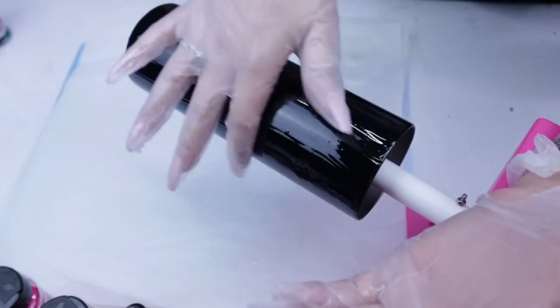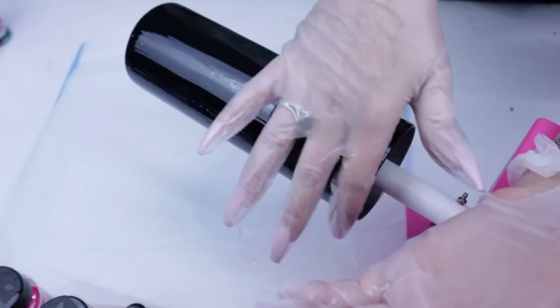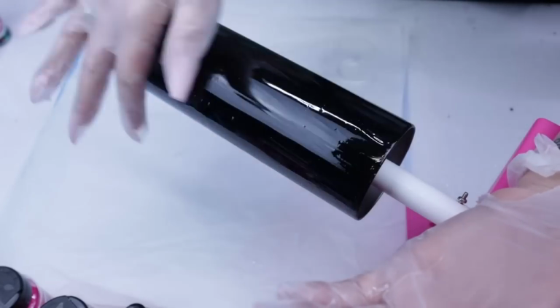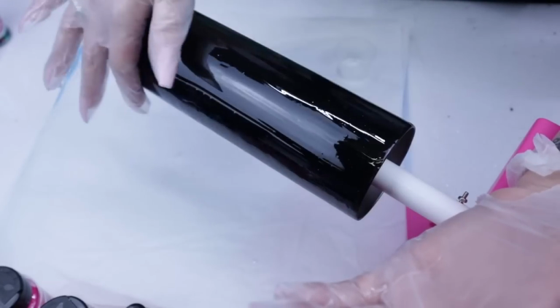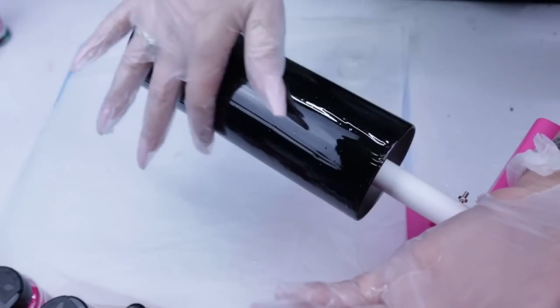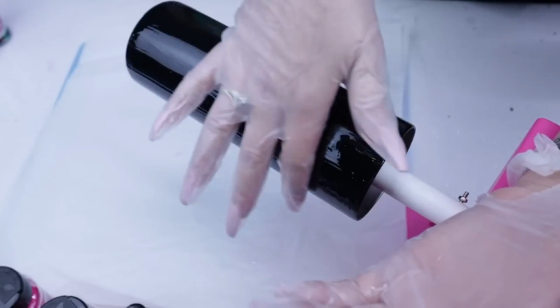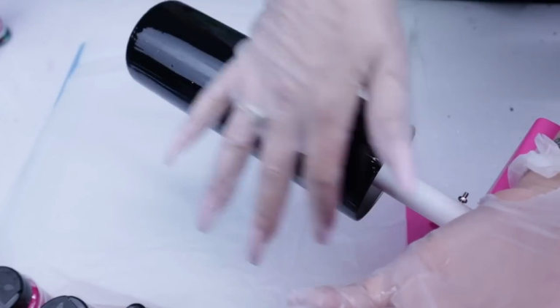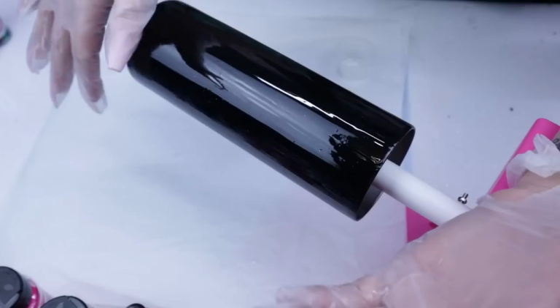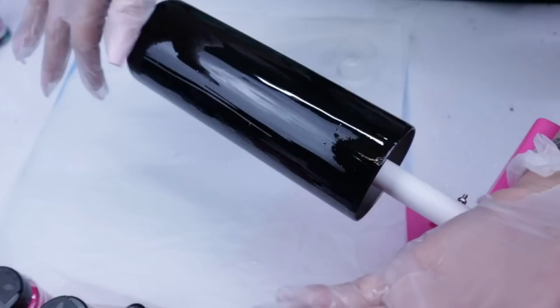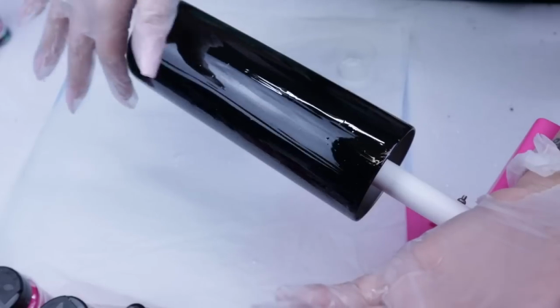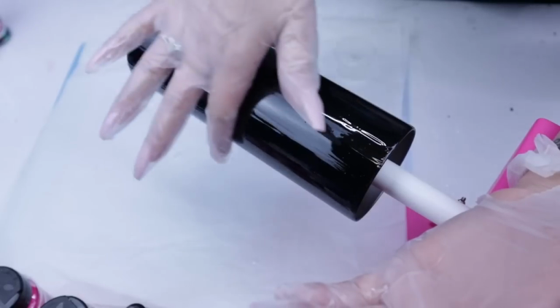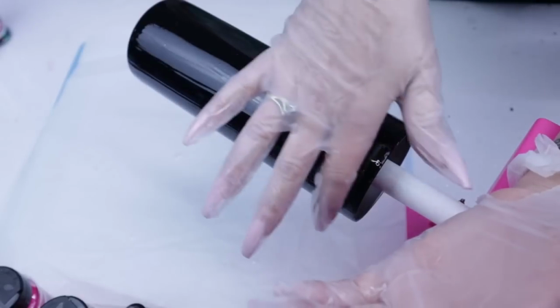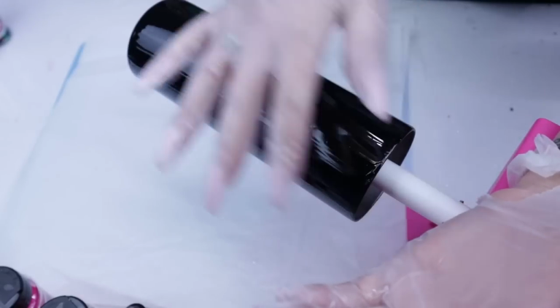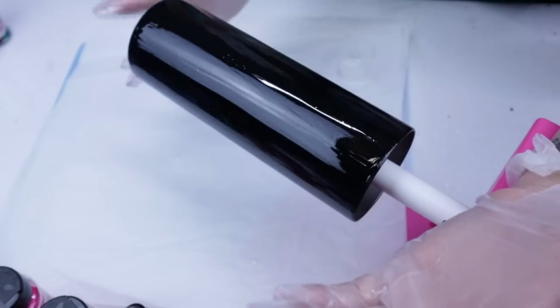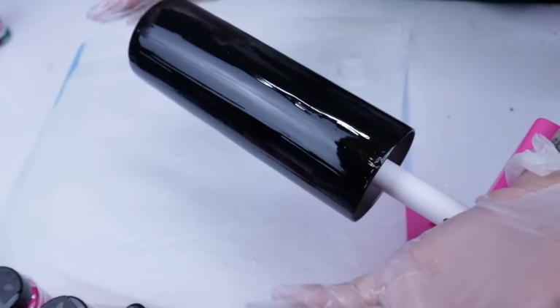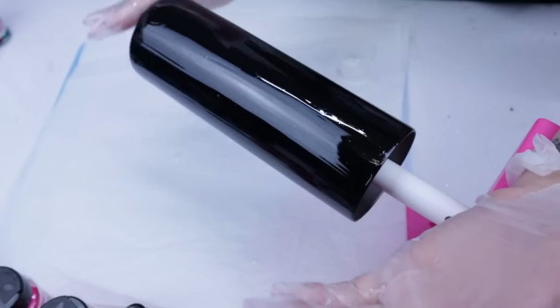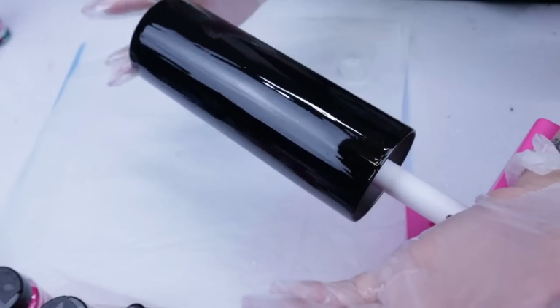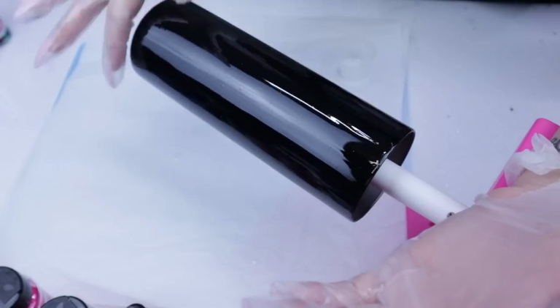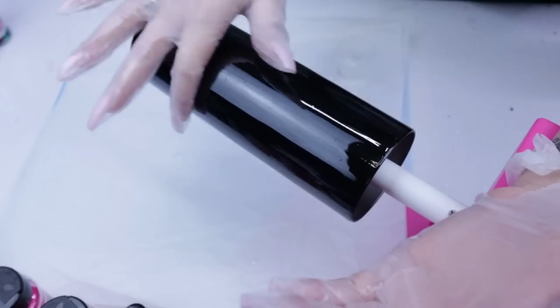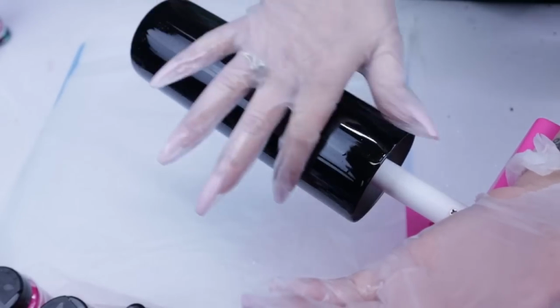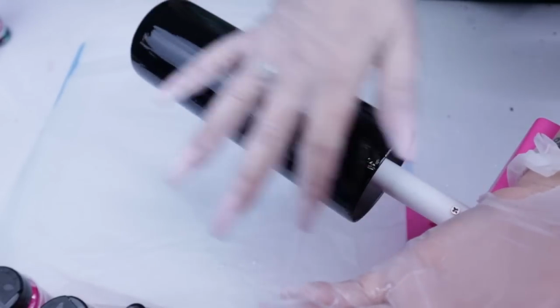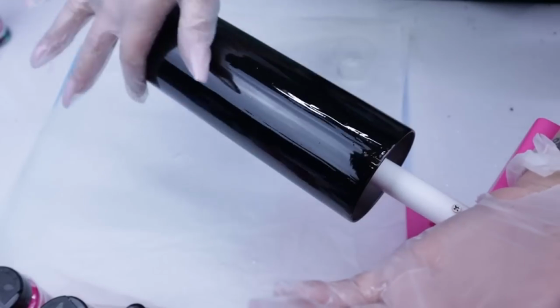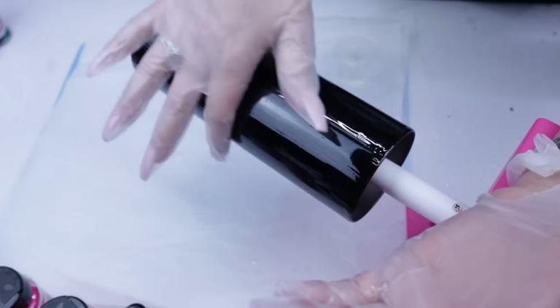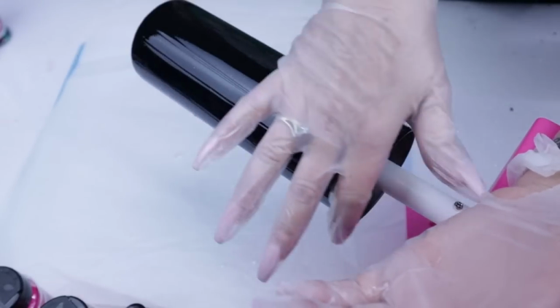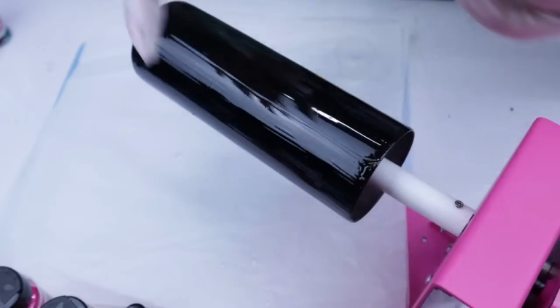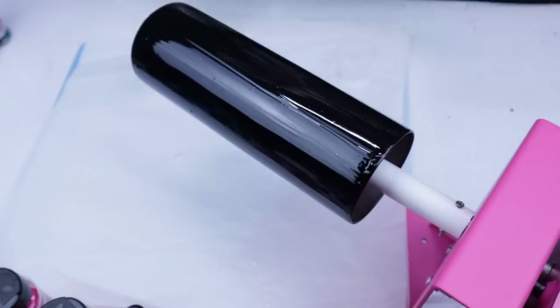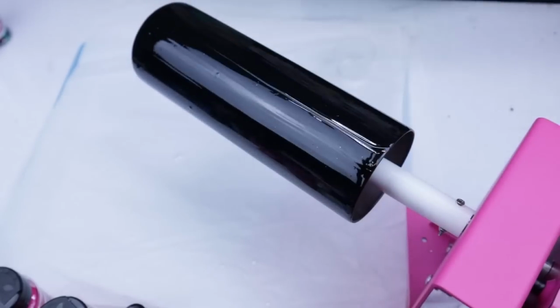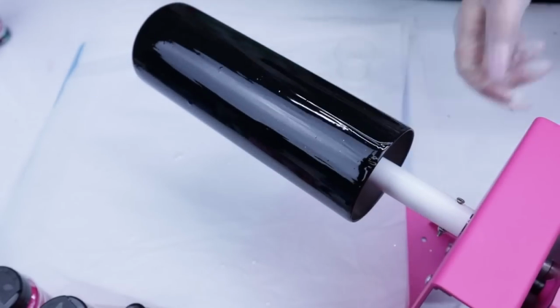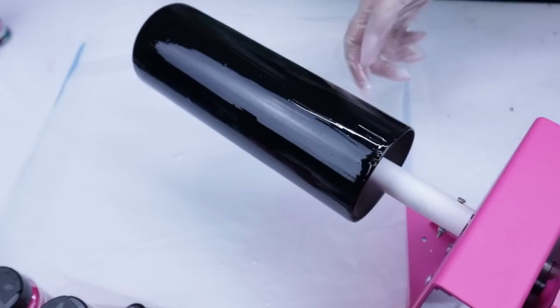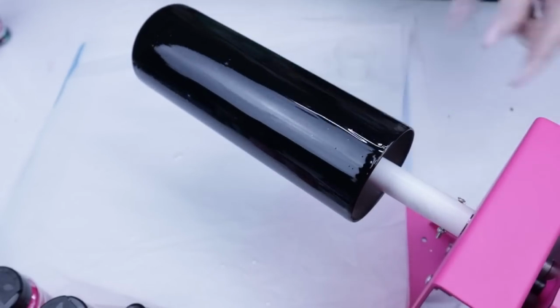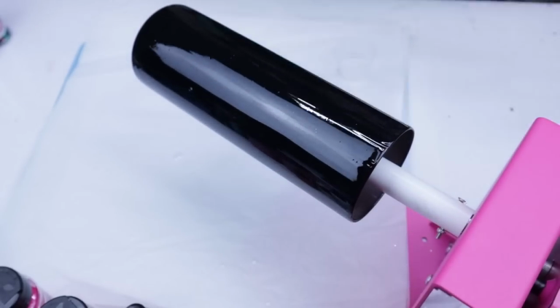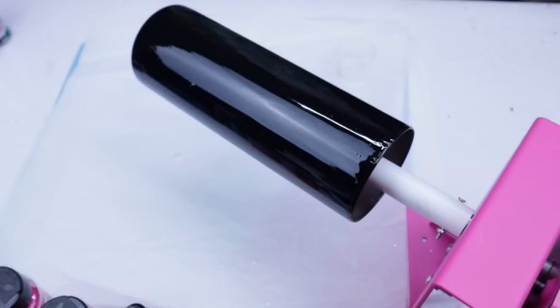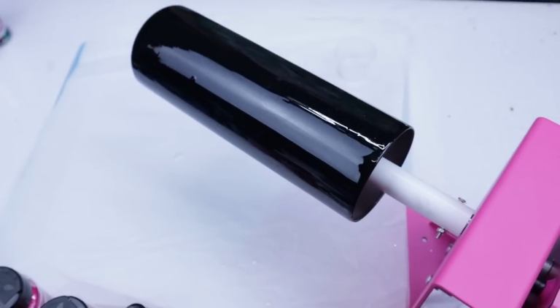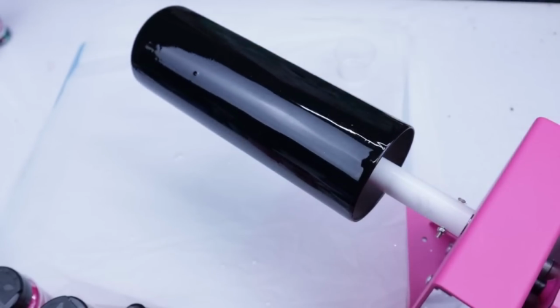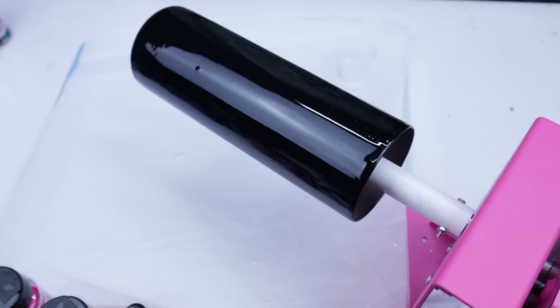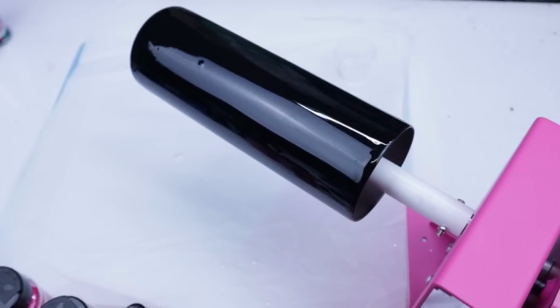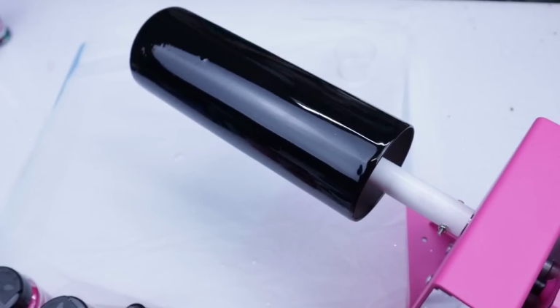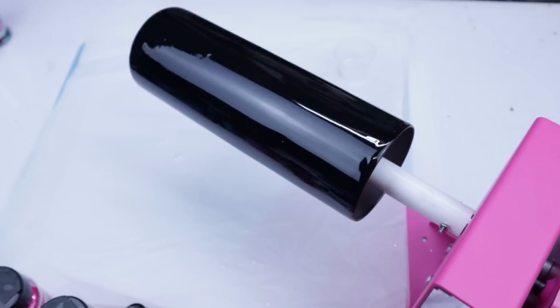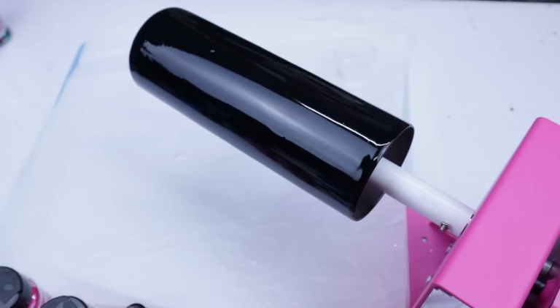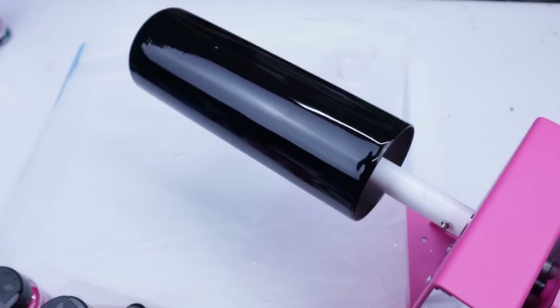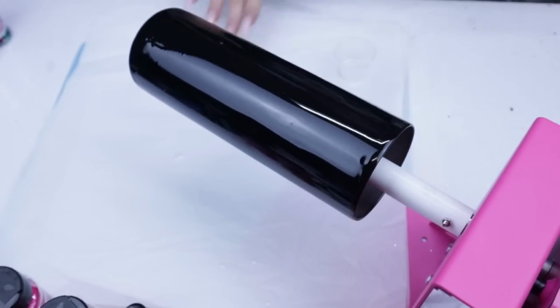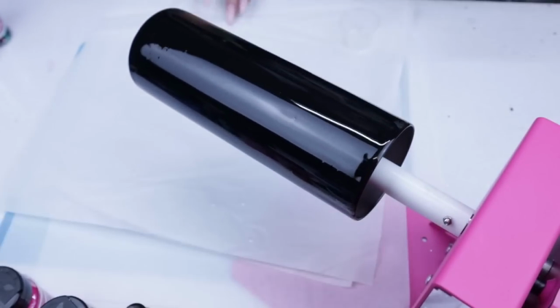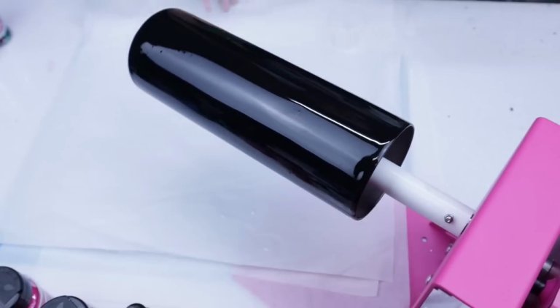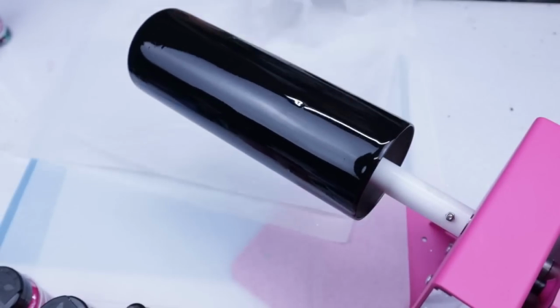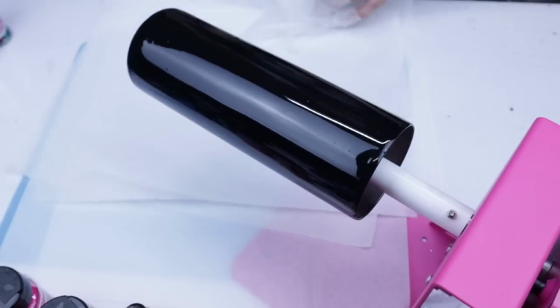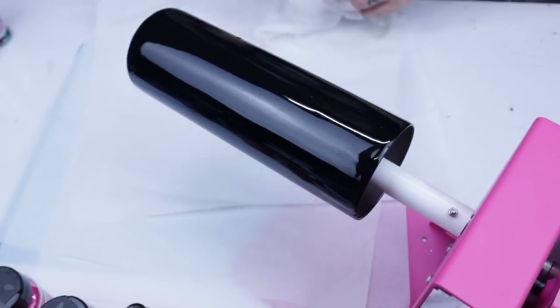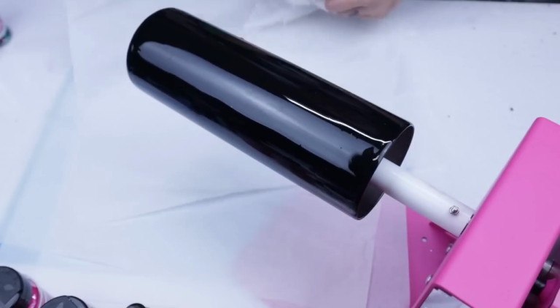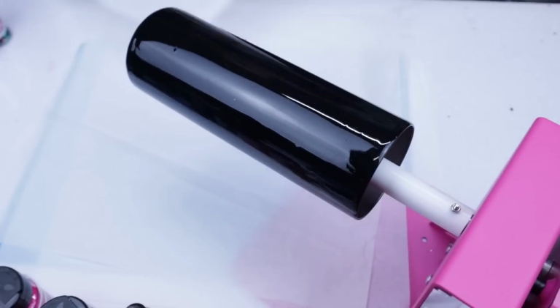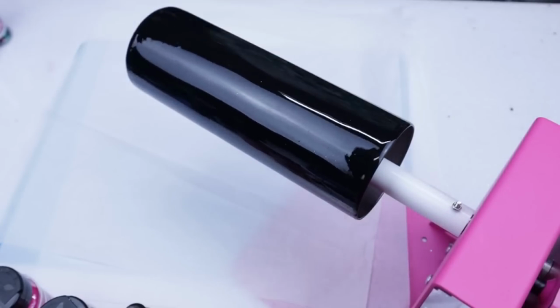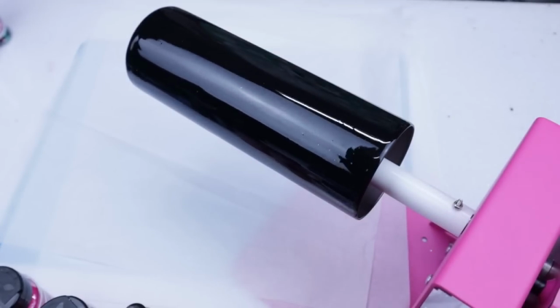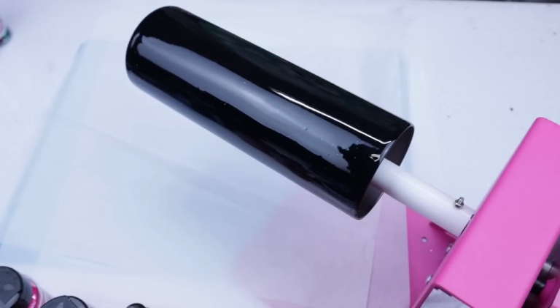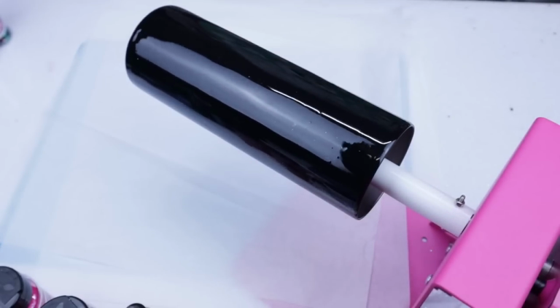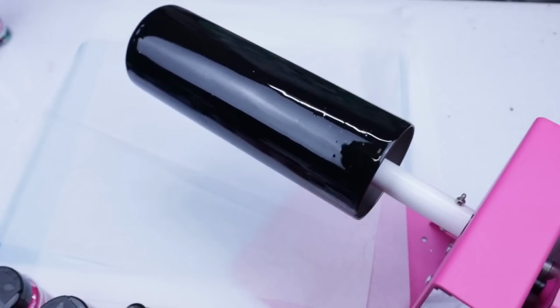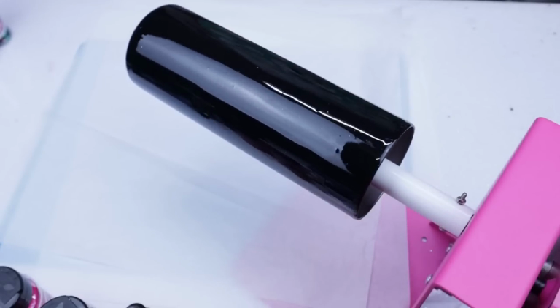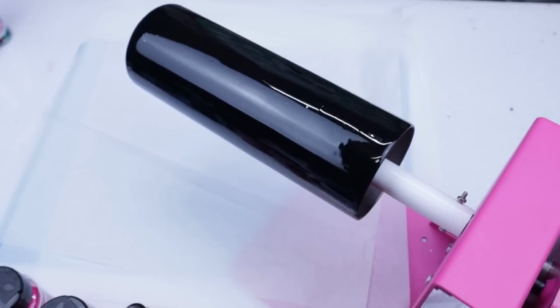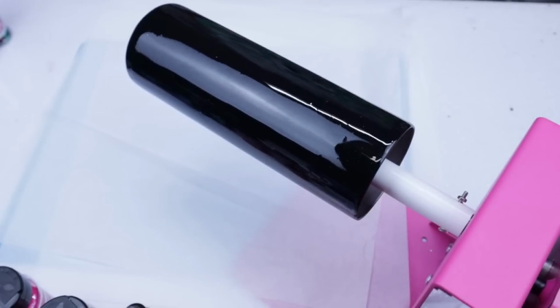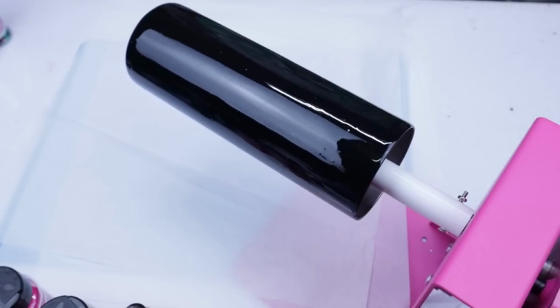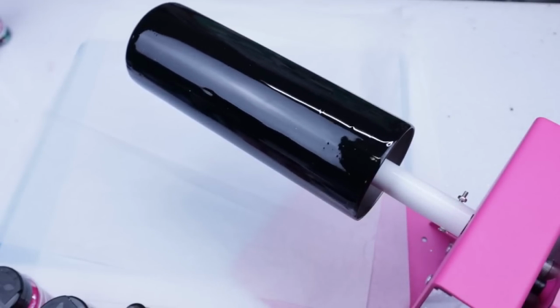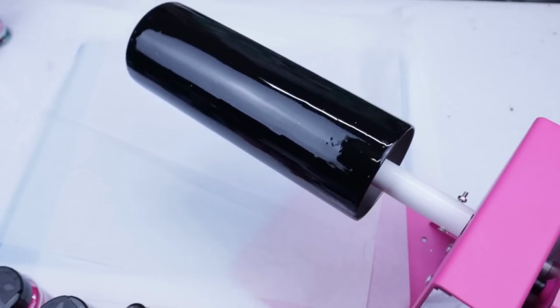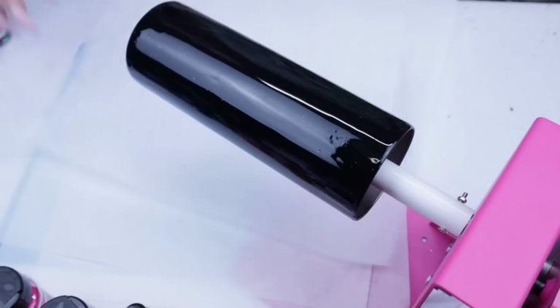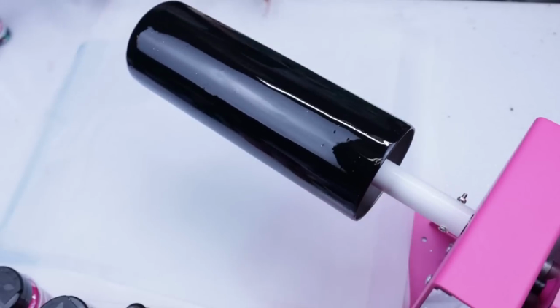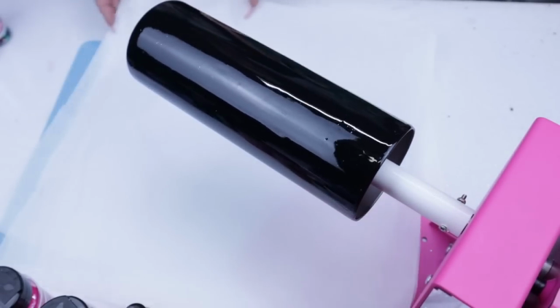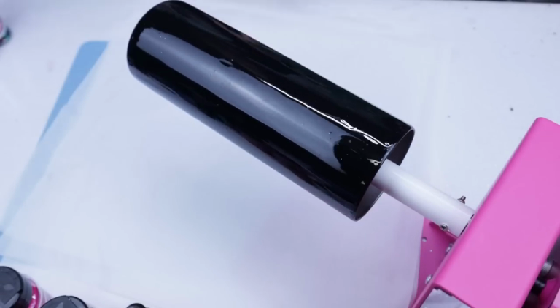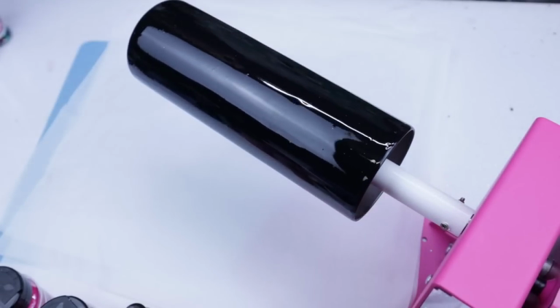As you will see, I will use my torch just to kind of help level out the epoxy before I apply any of the glitter.